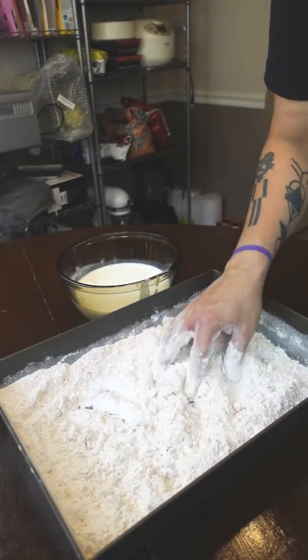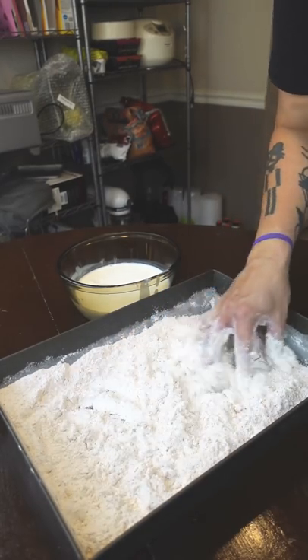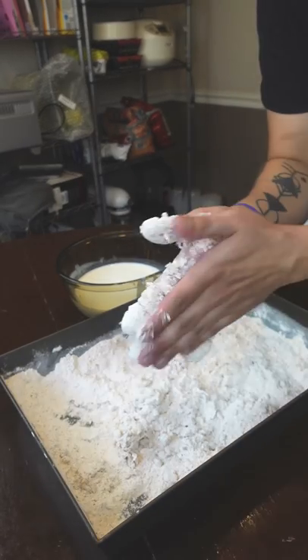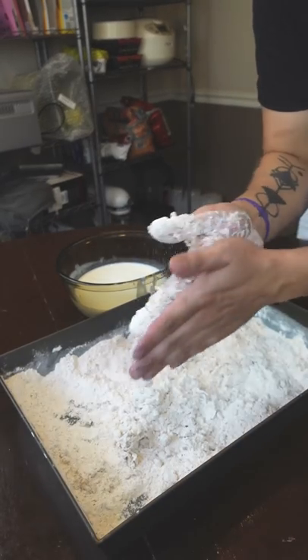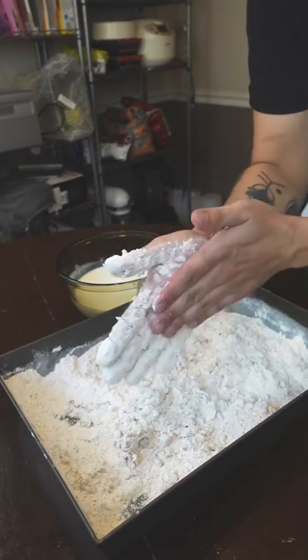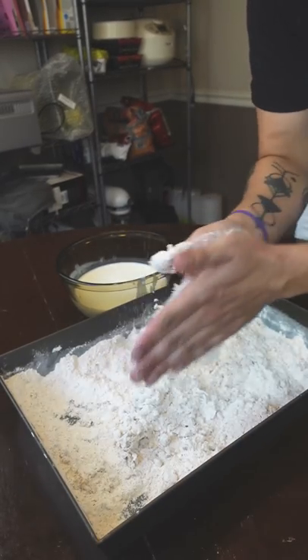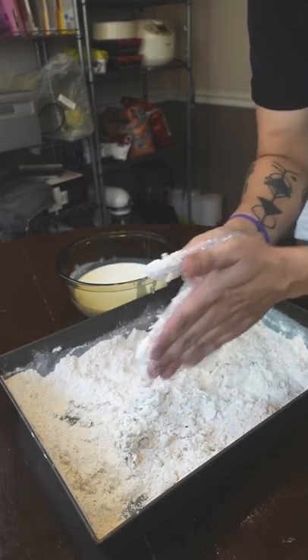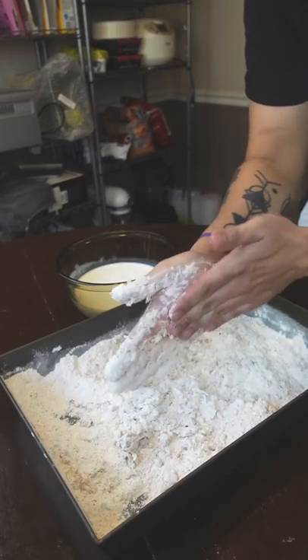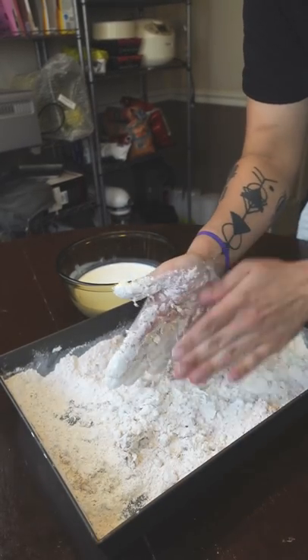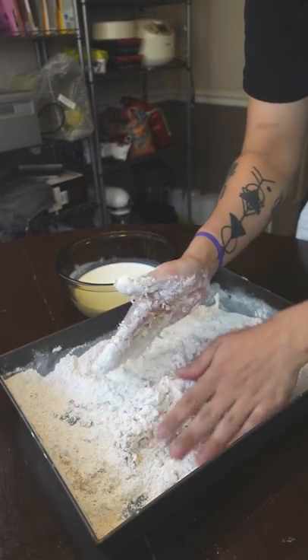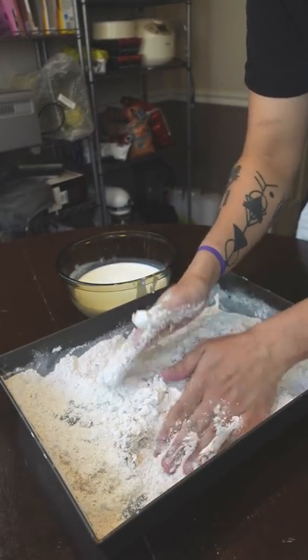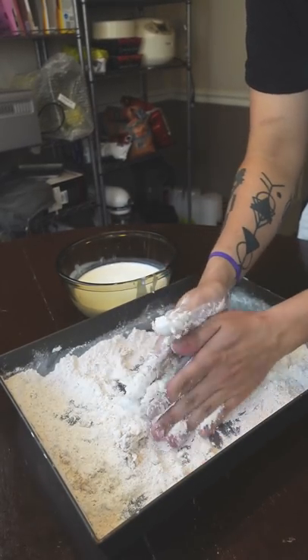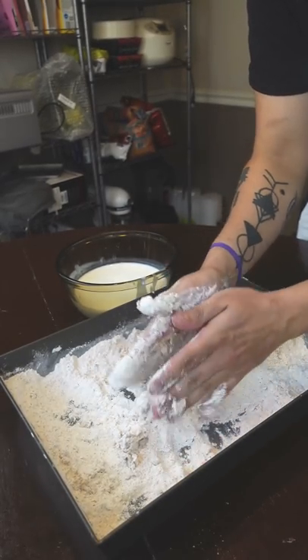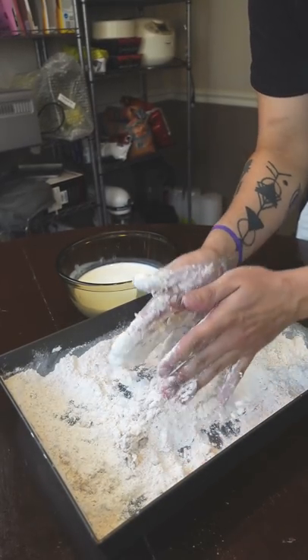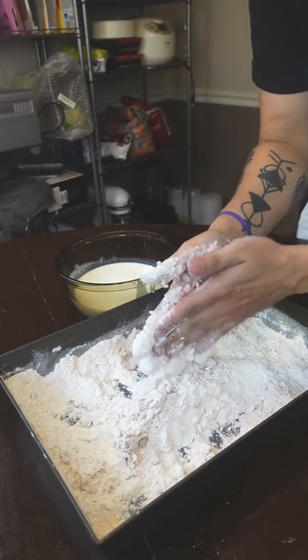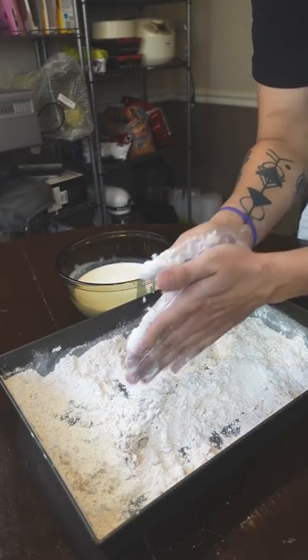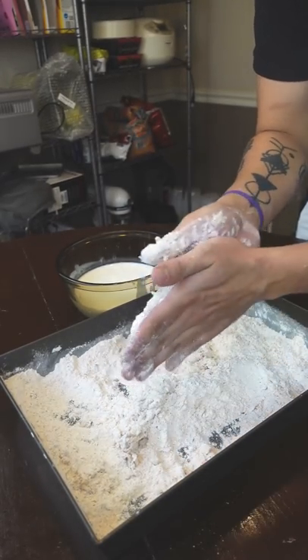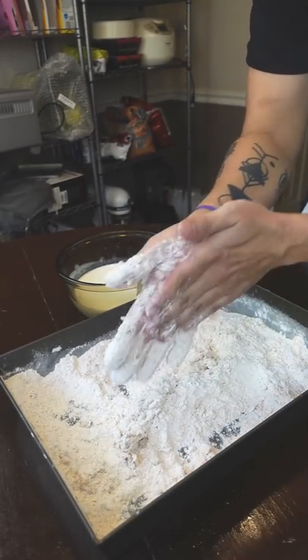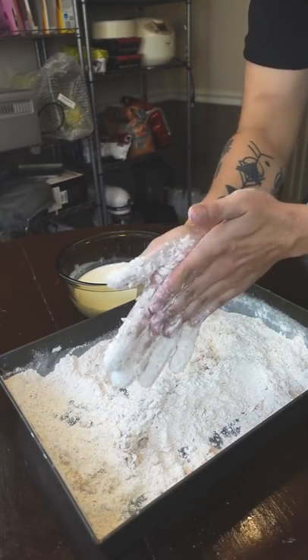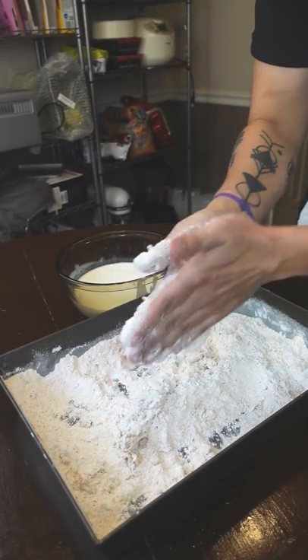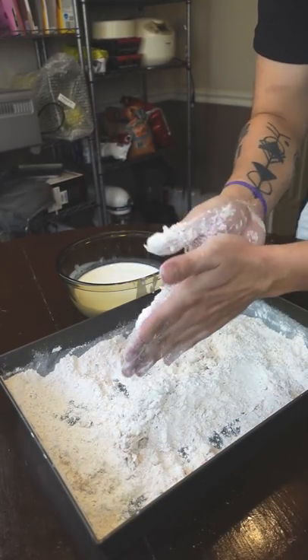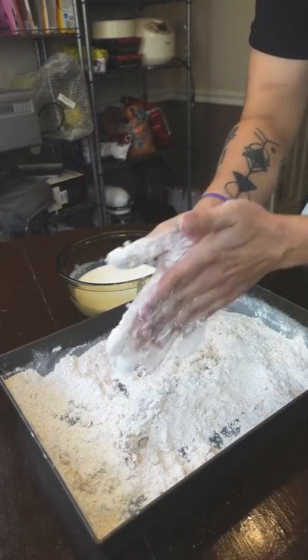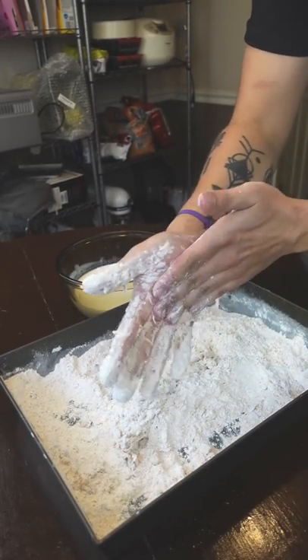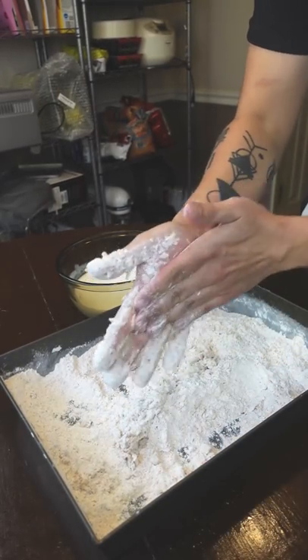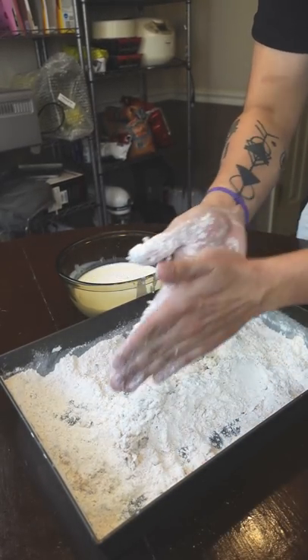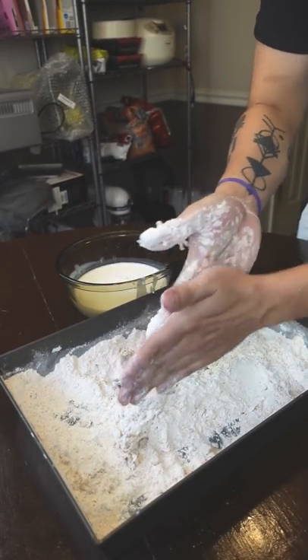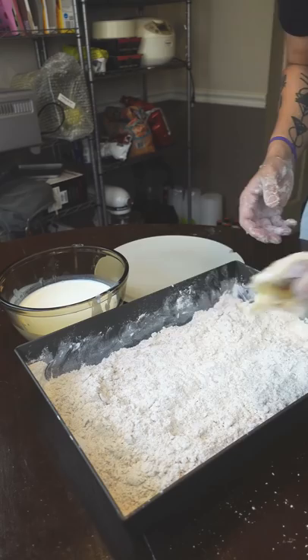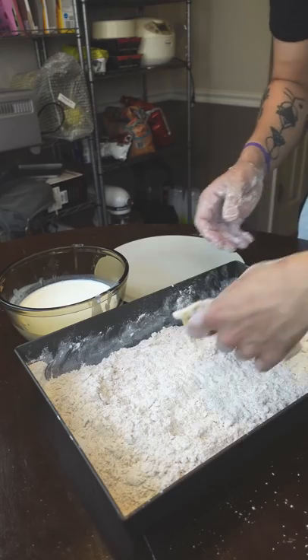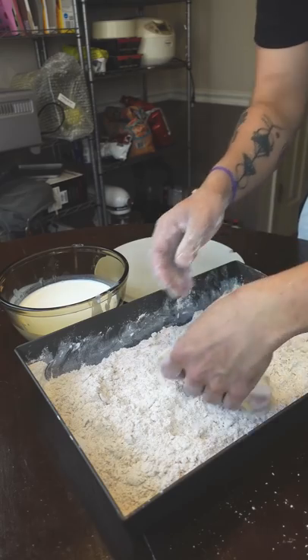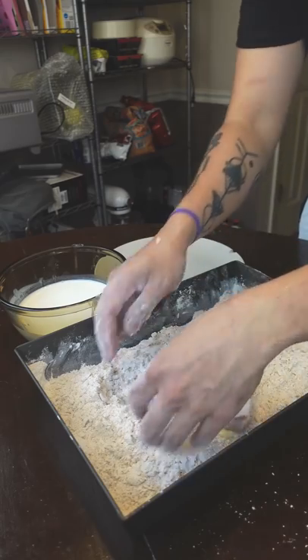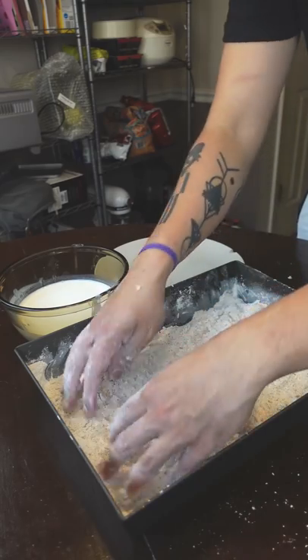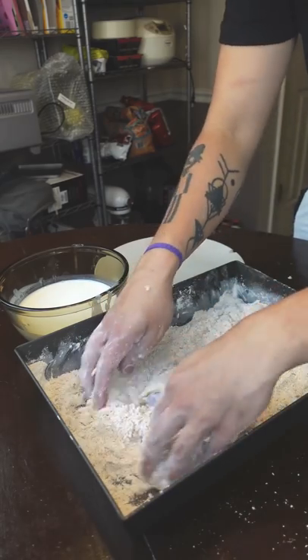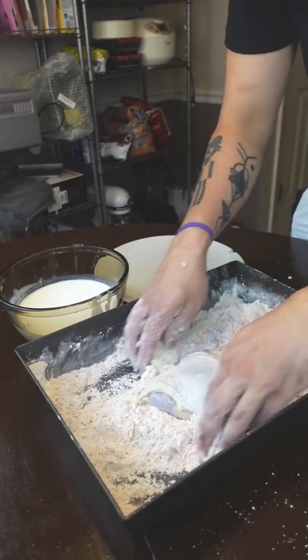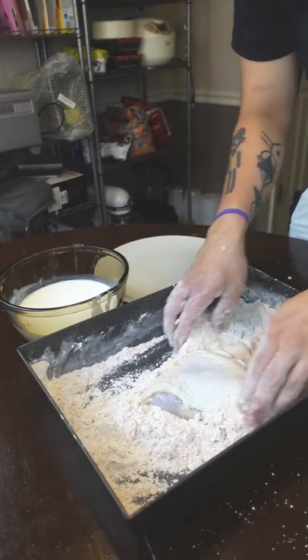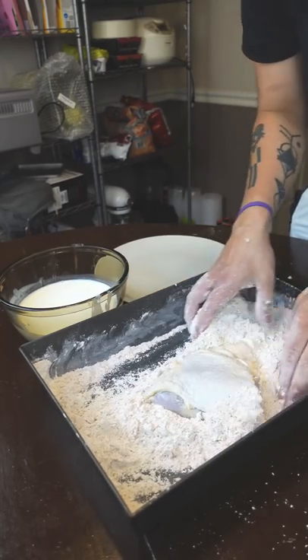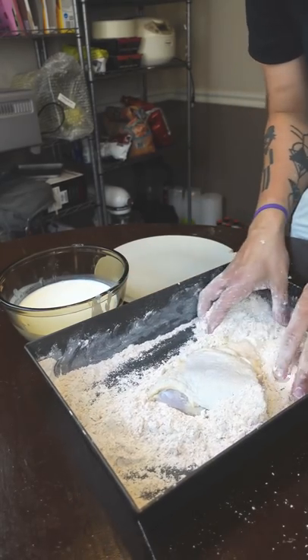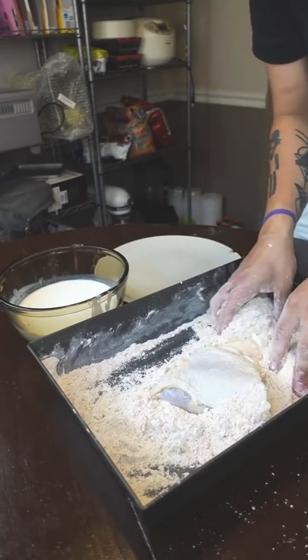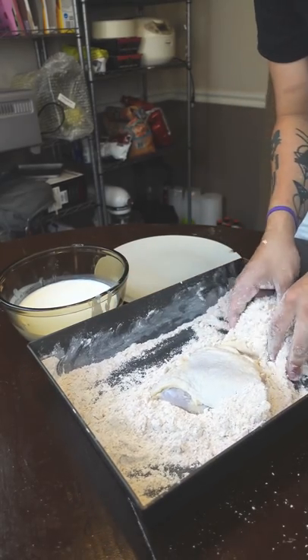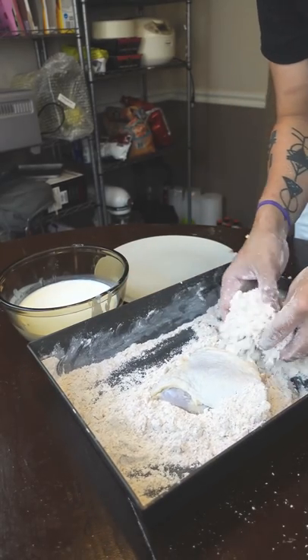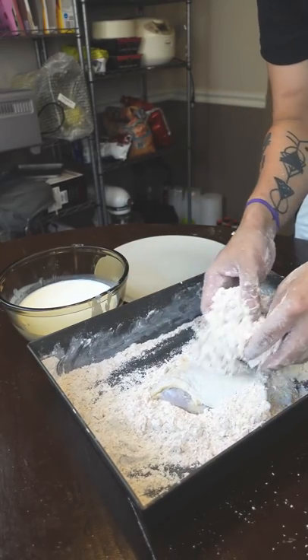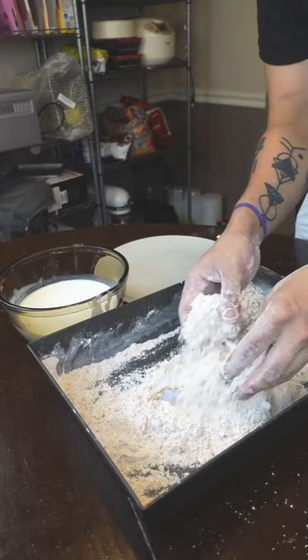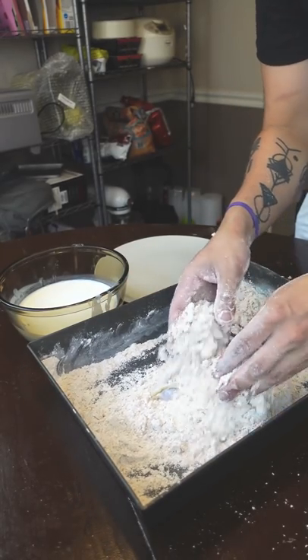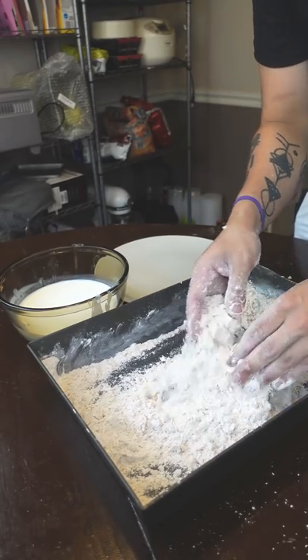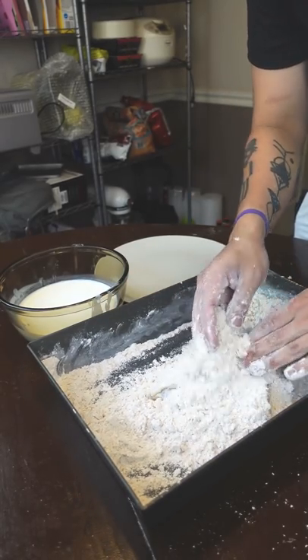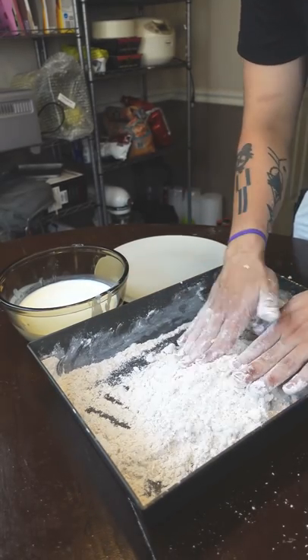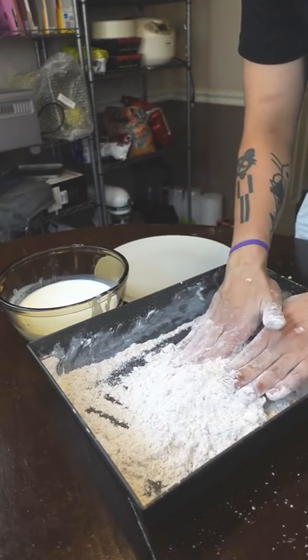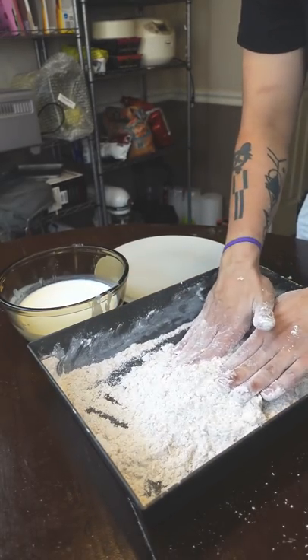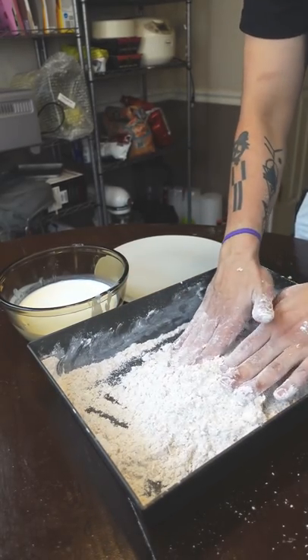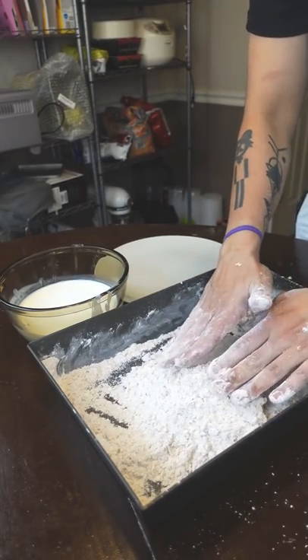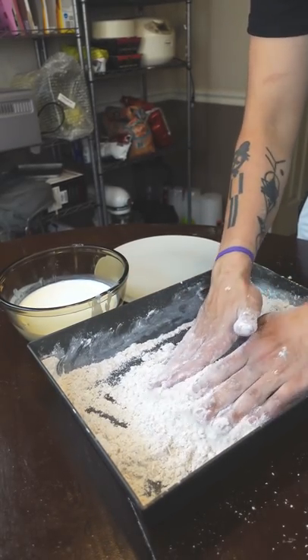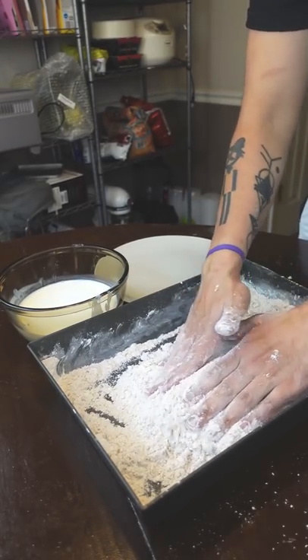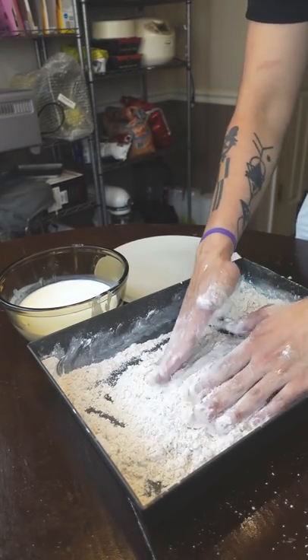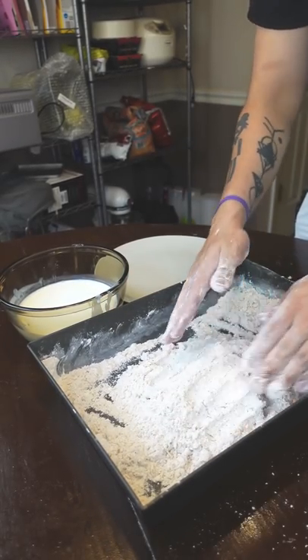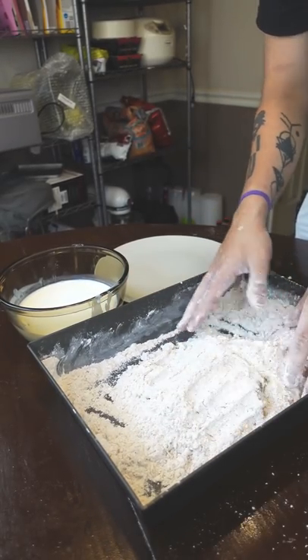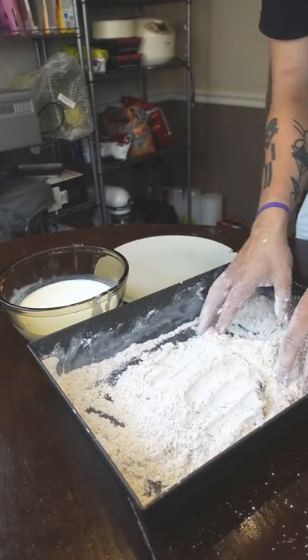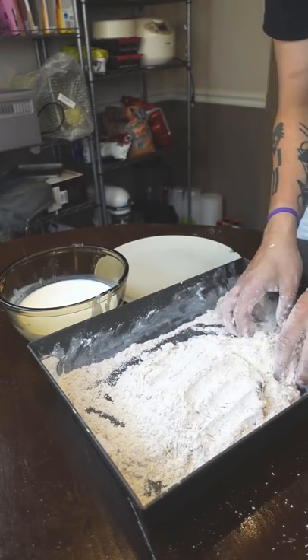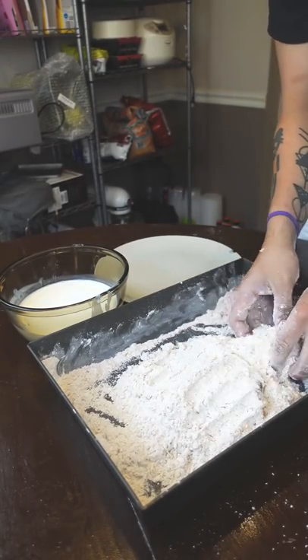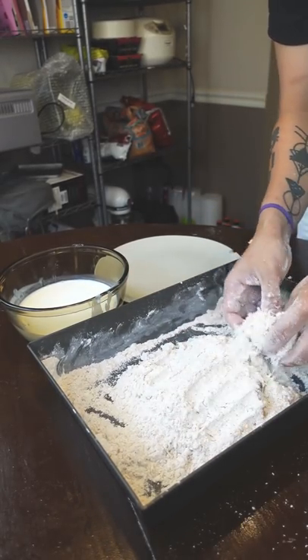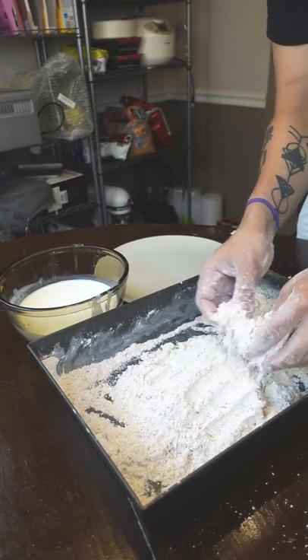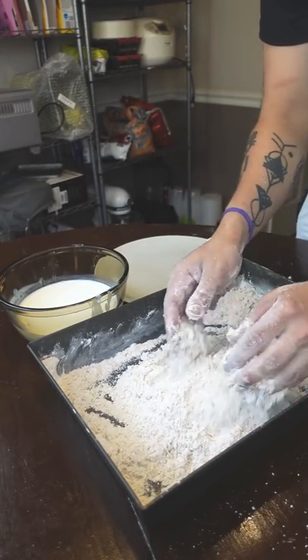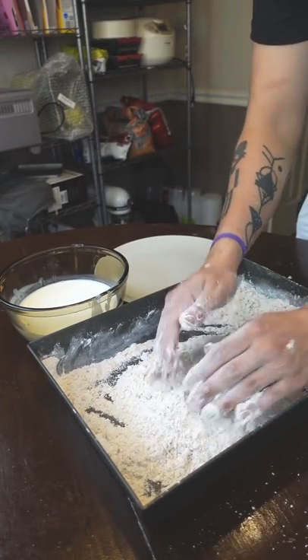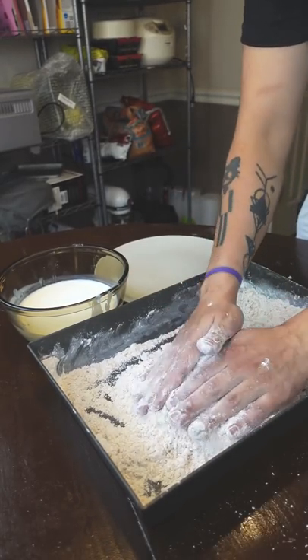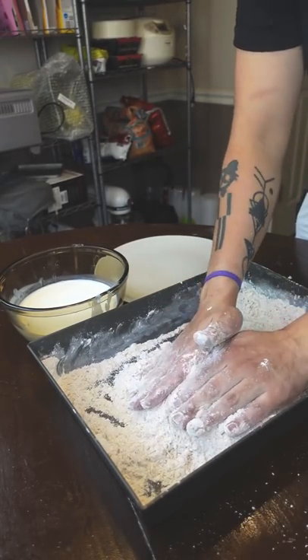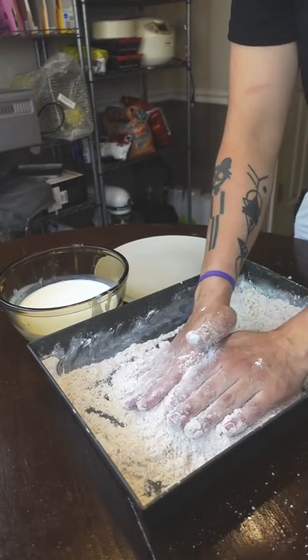Think of the difference between Chick-fil-A and Popeyes — that's what you're doing here. You're turning an almost bald chicken into pure crunch.